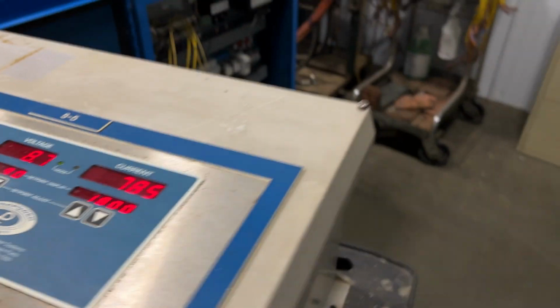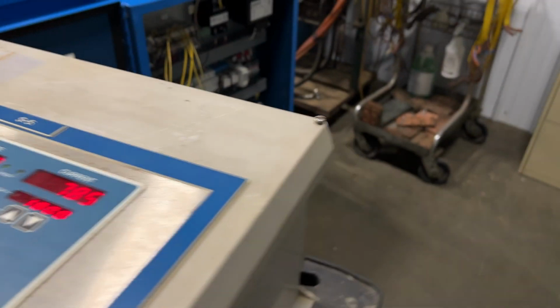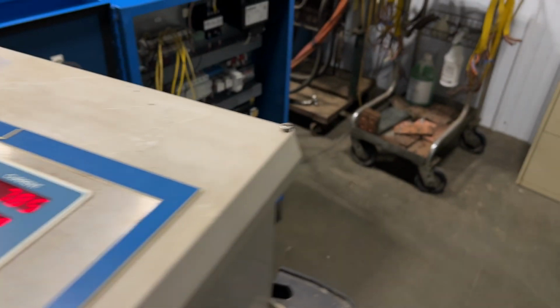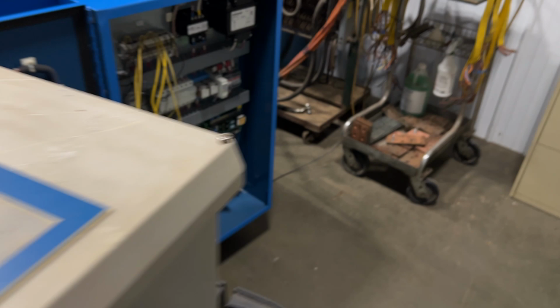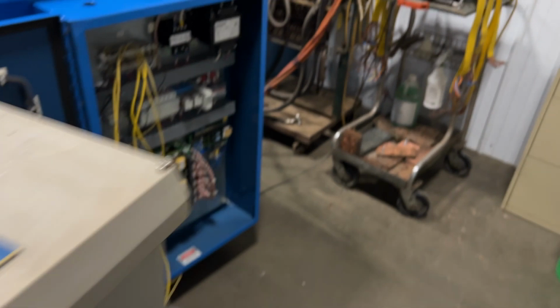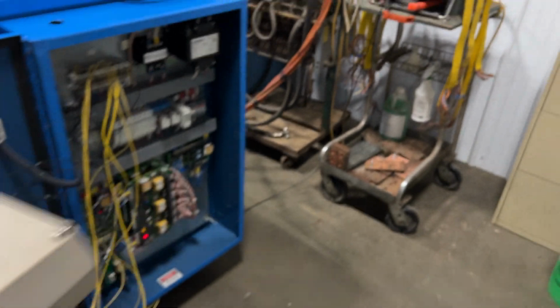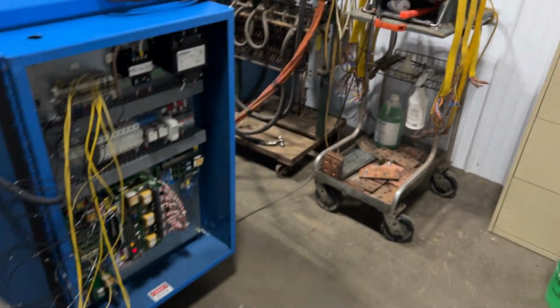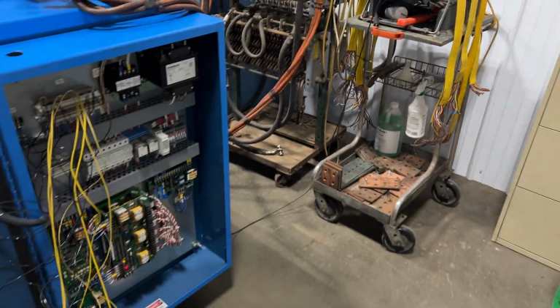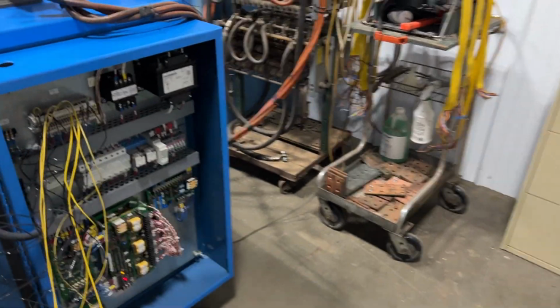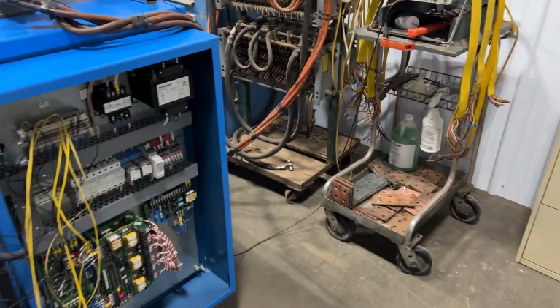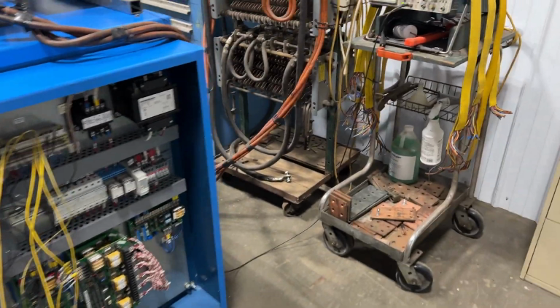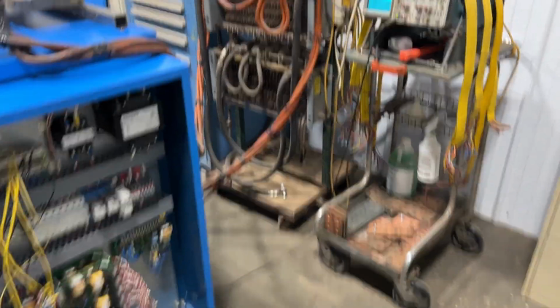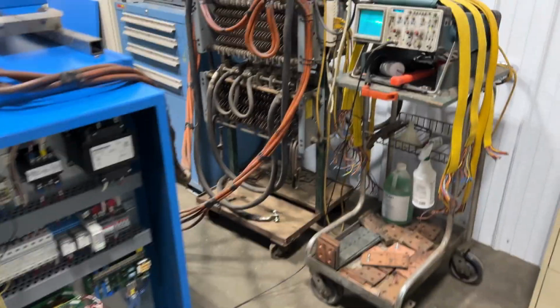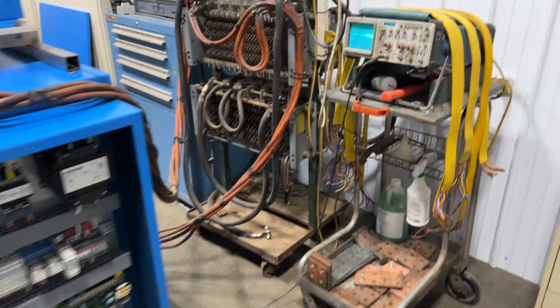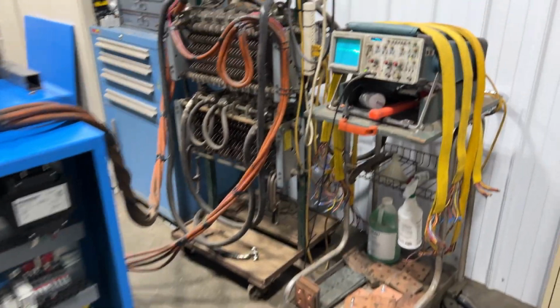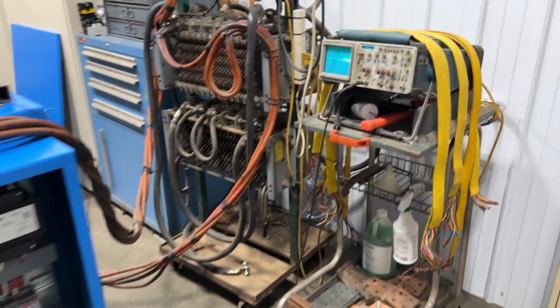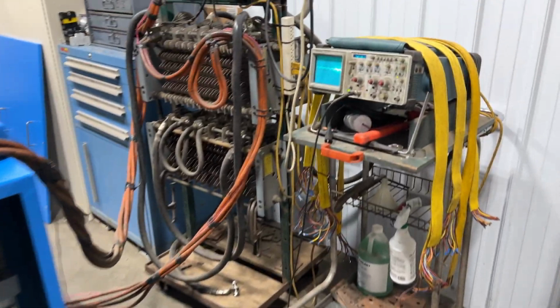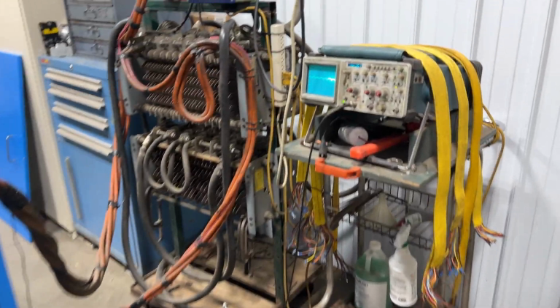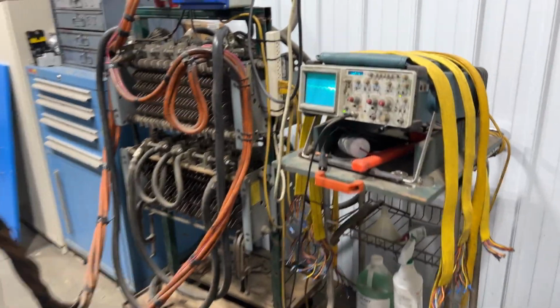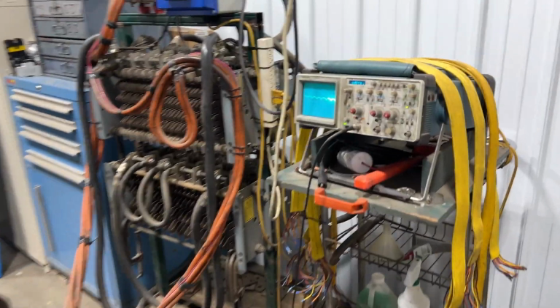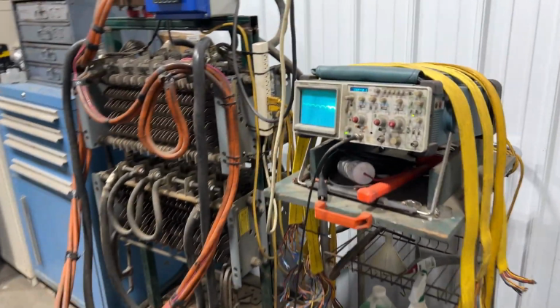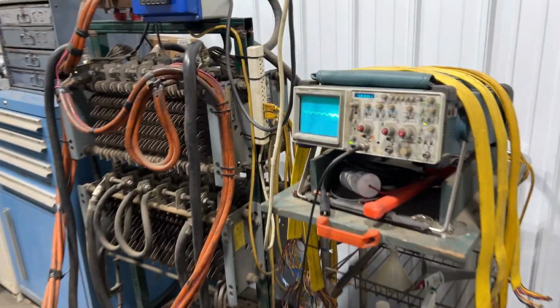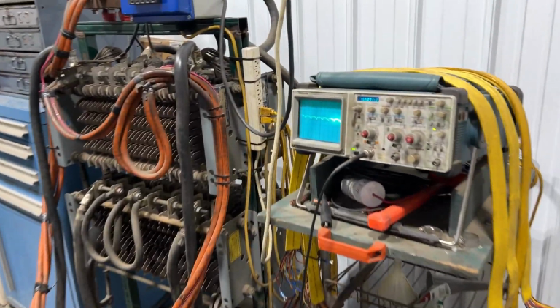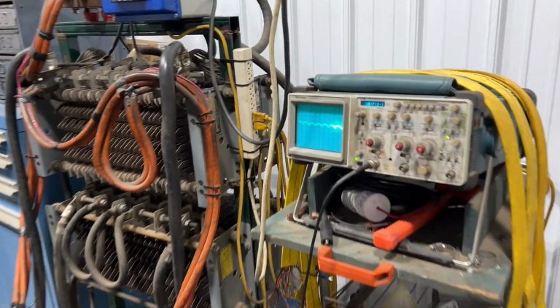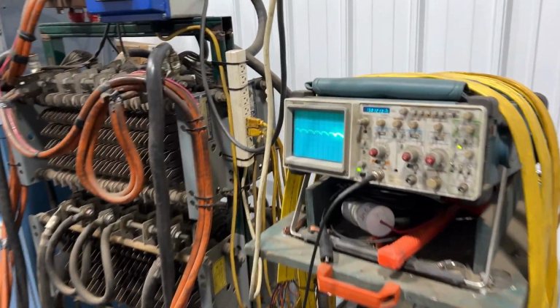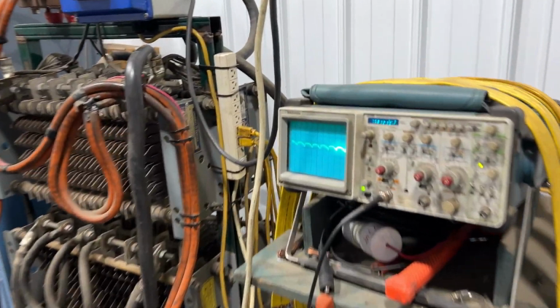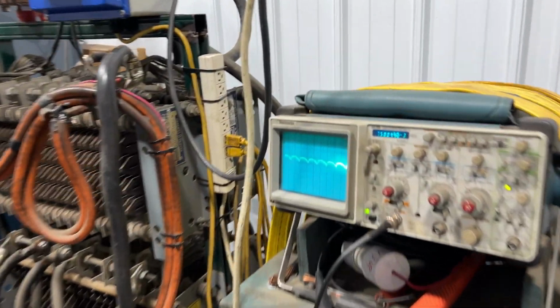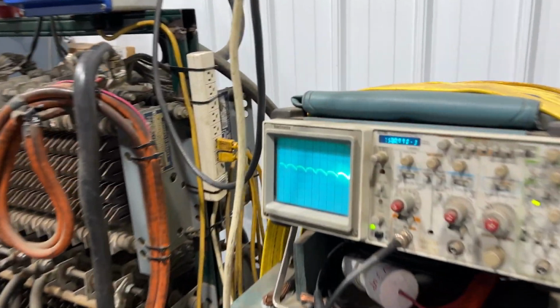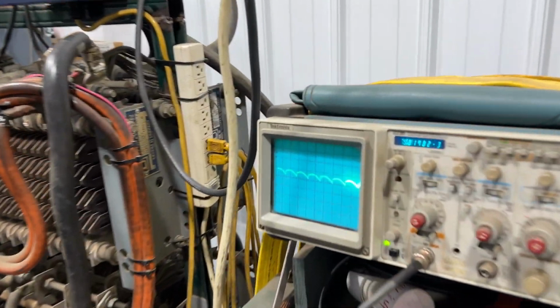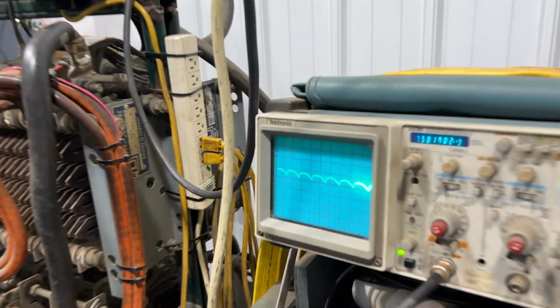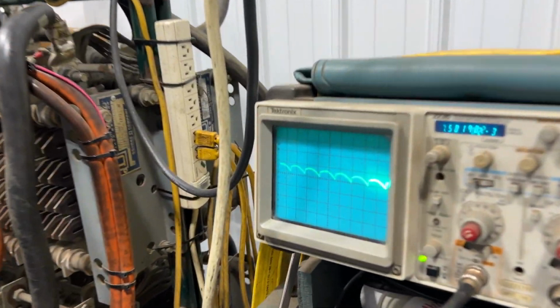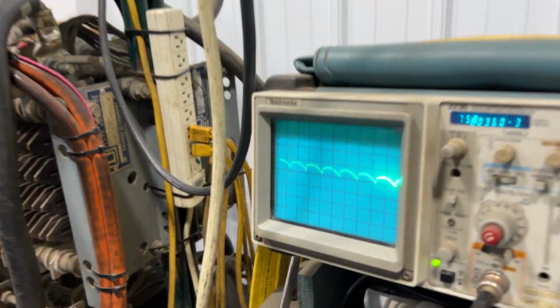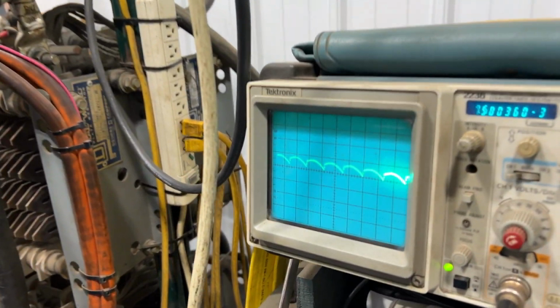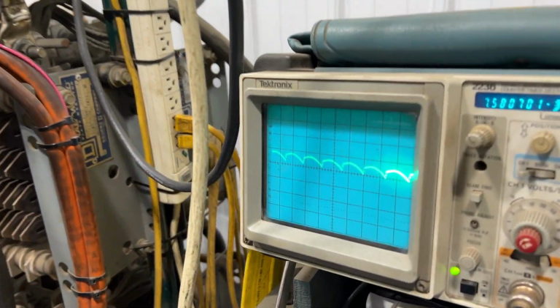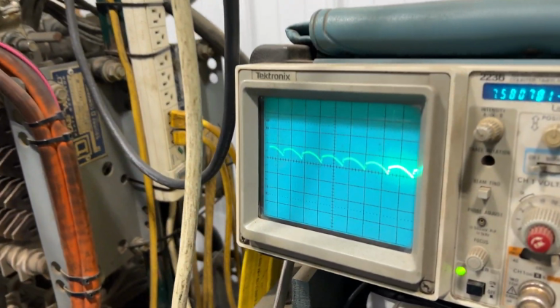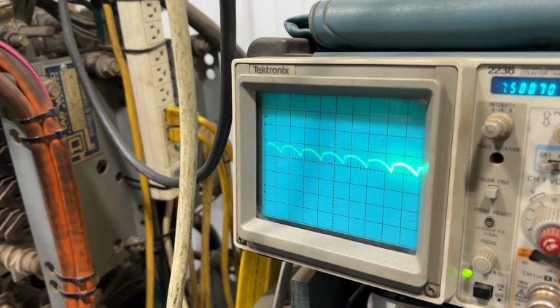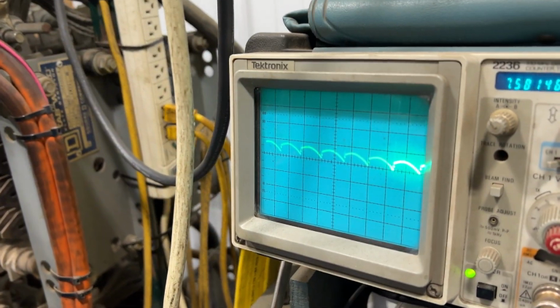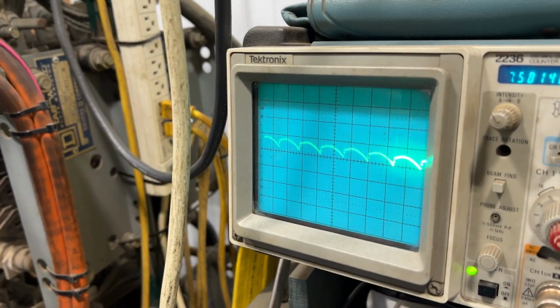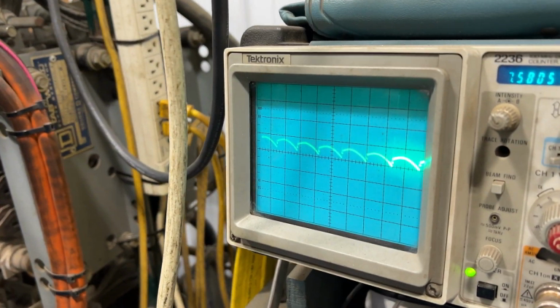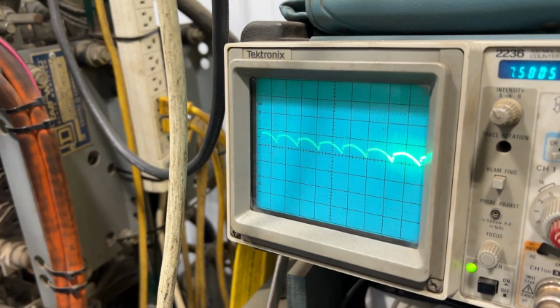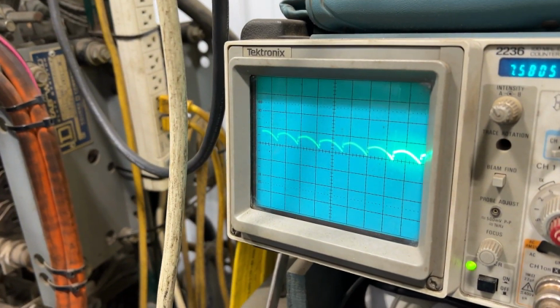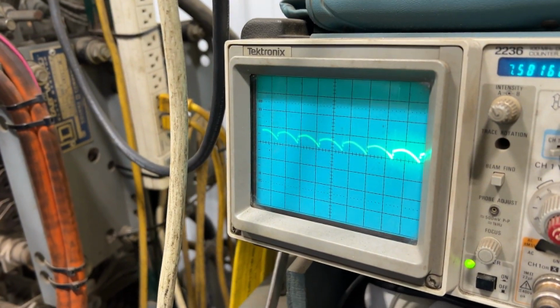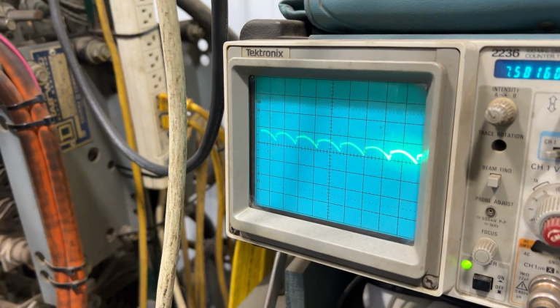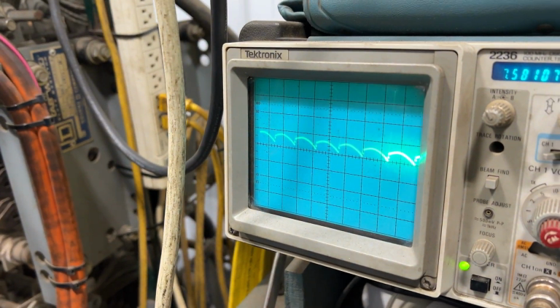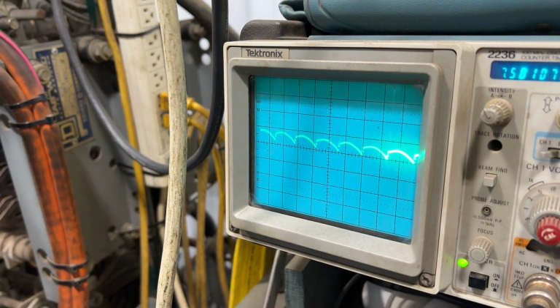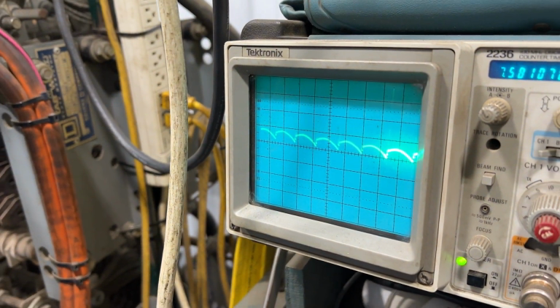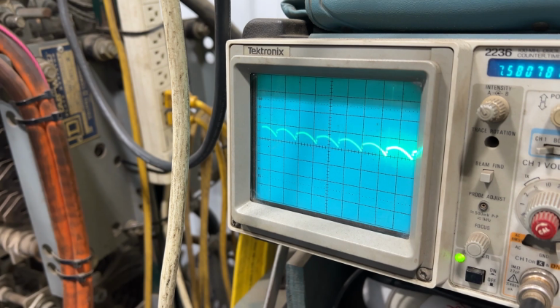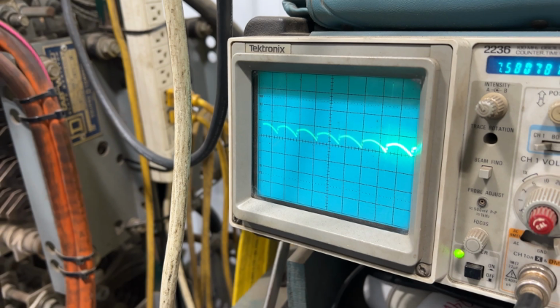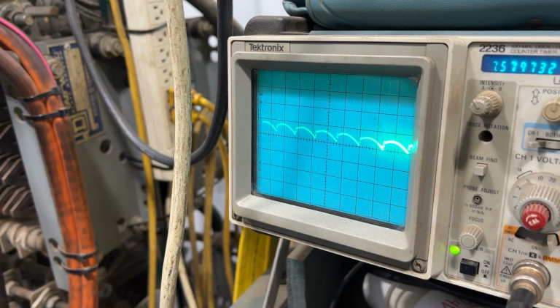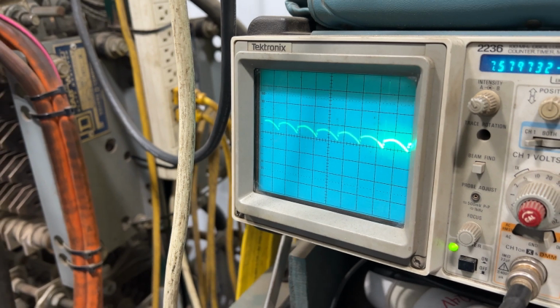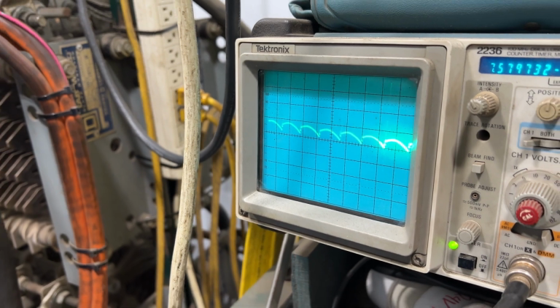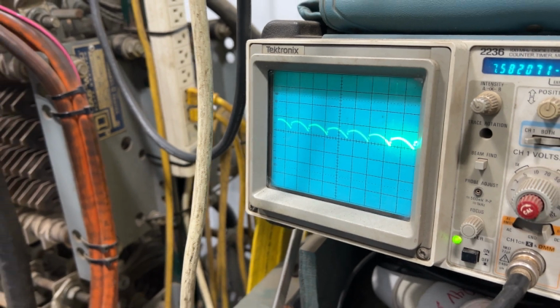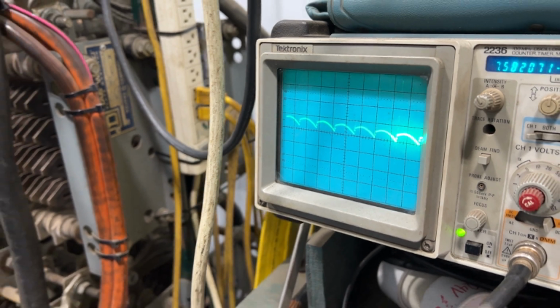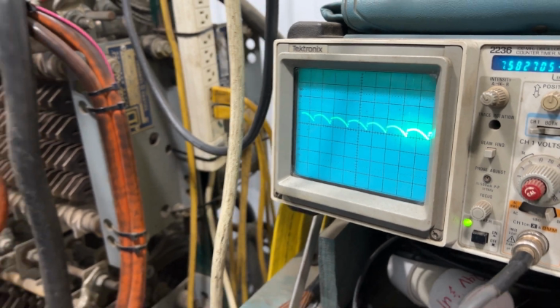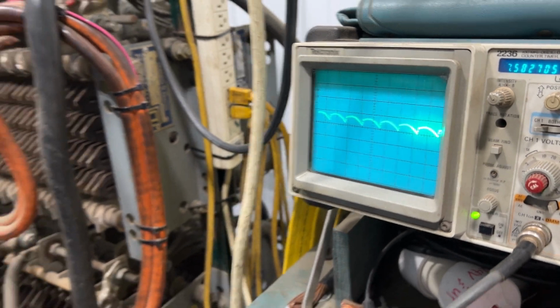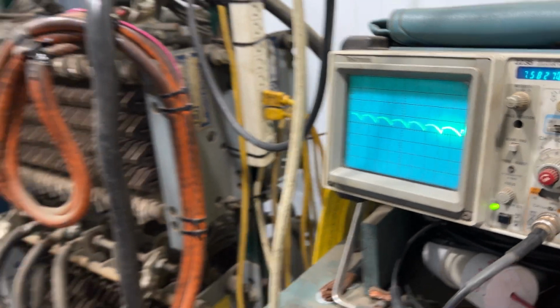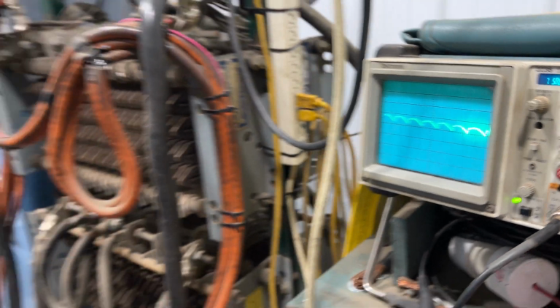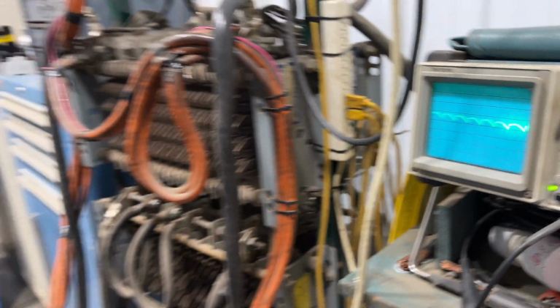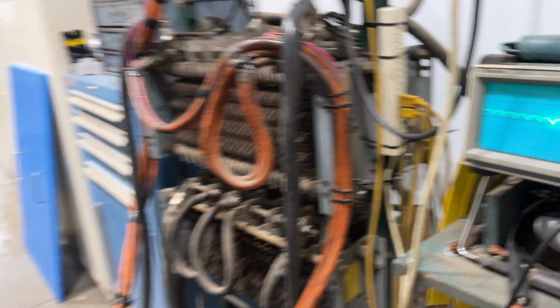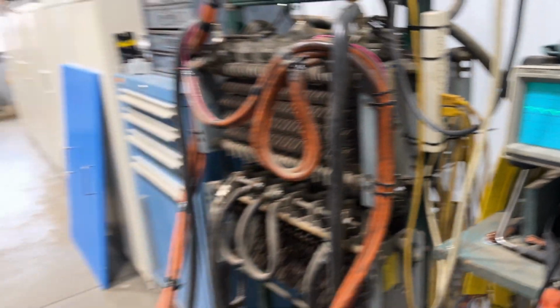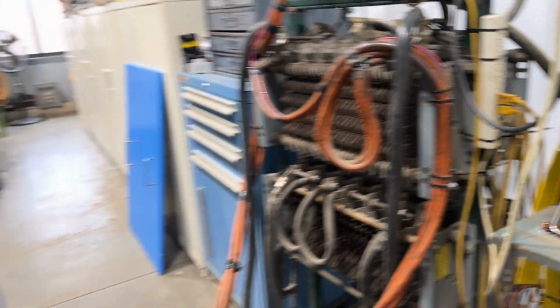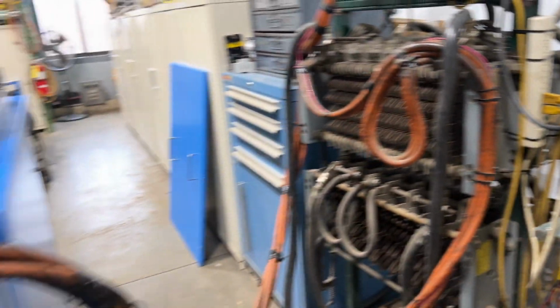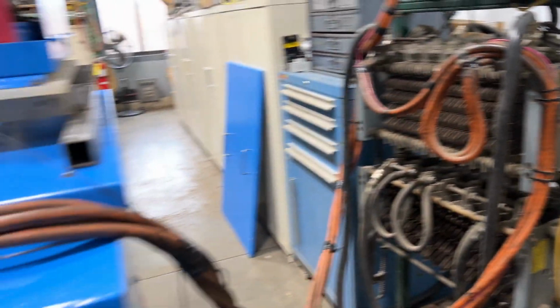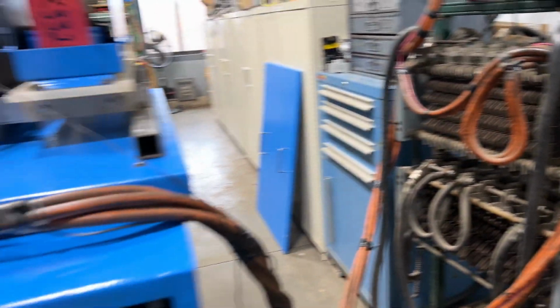Over here is the O-scope — nice subtle wave there. Very nice quiet machine.